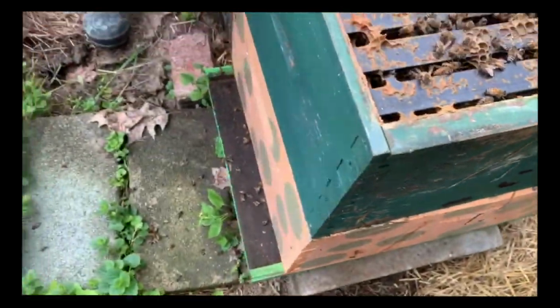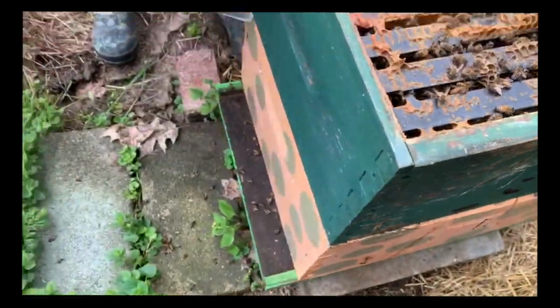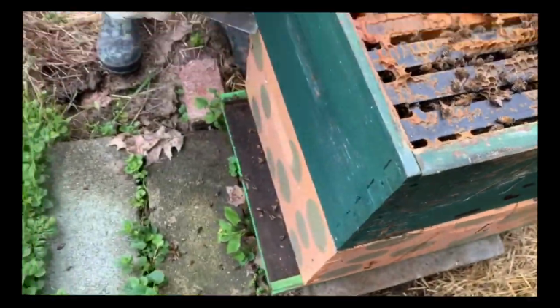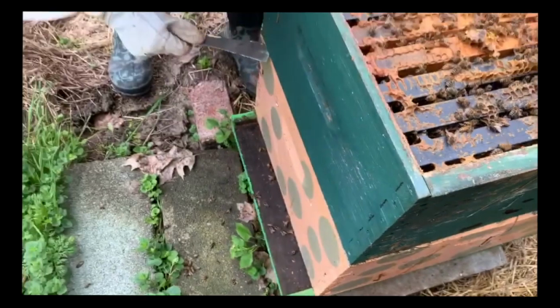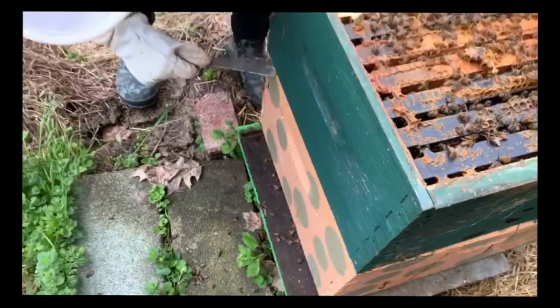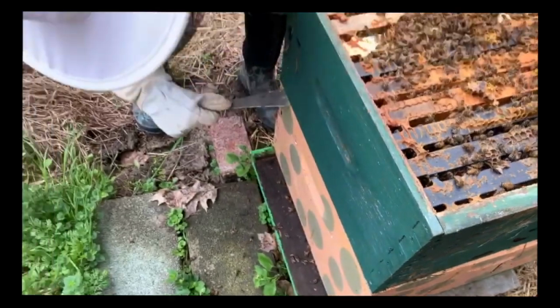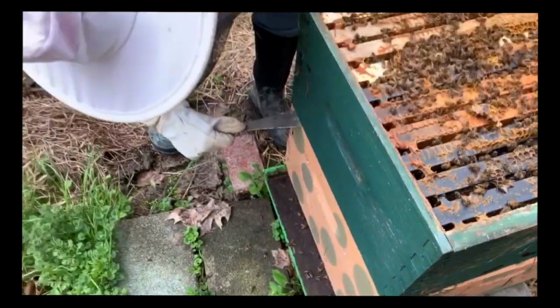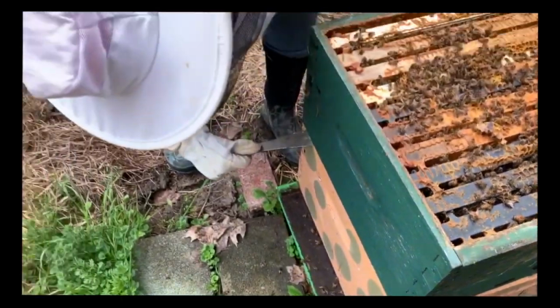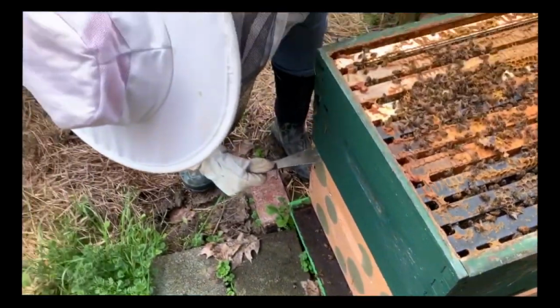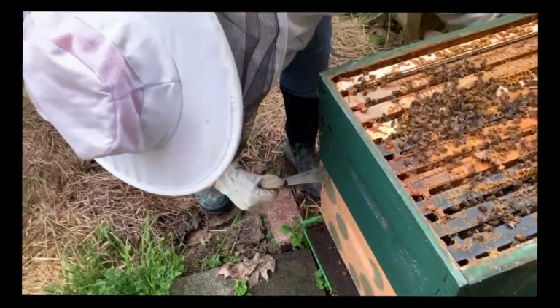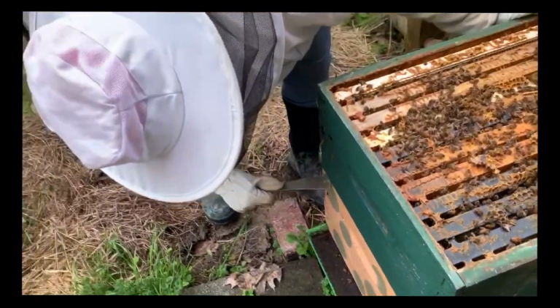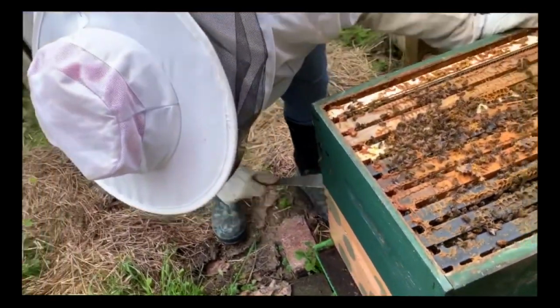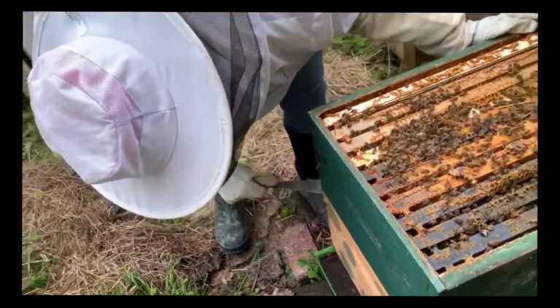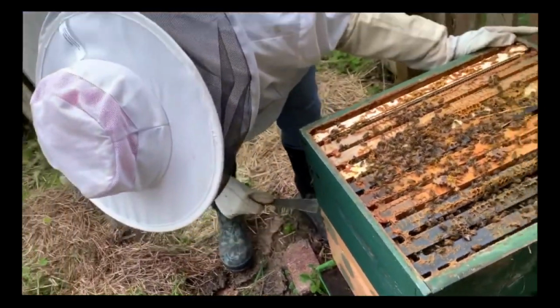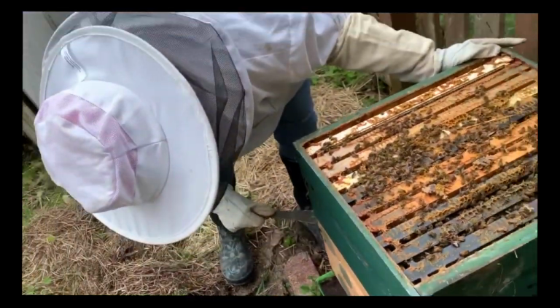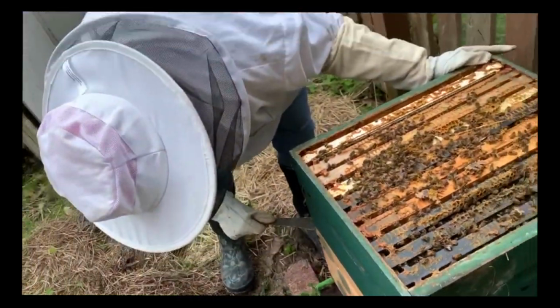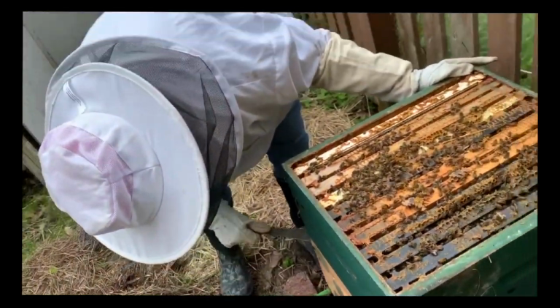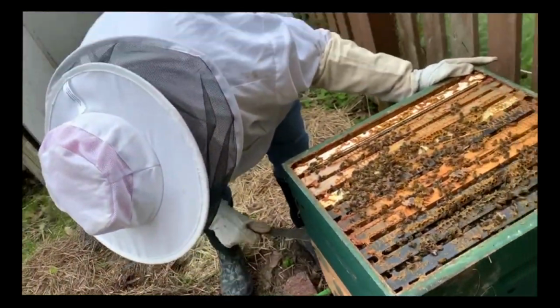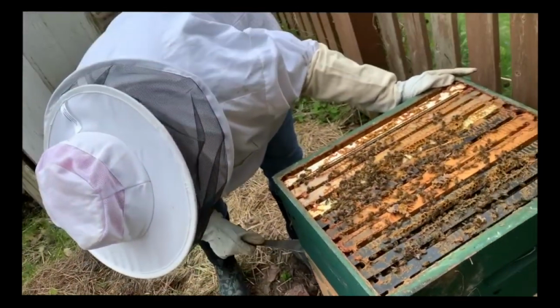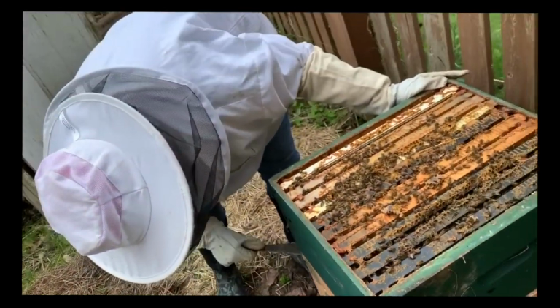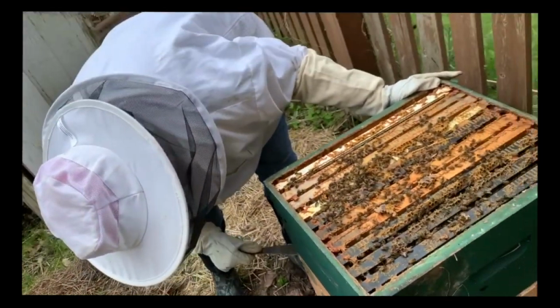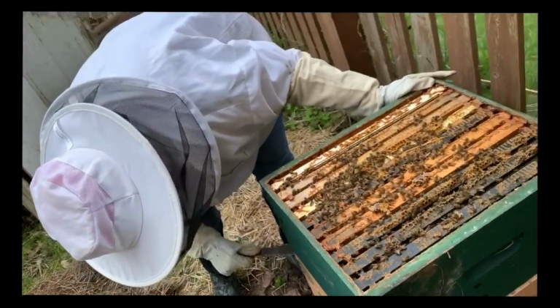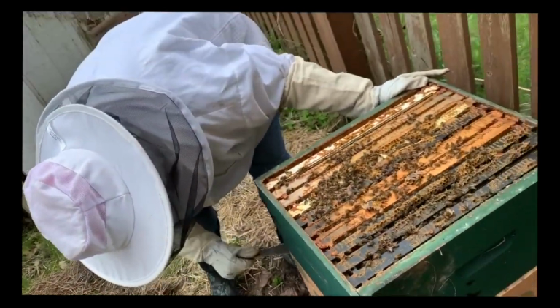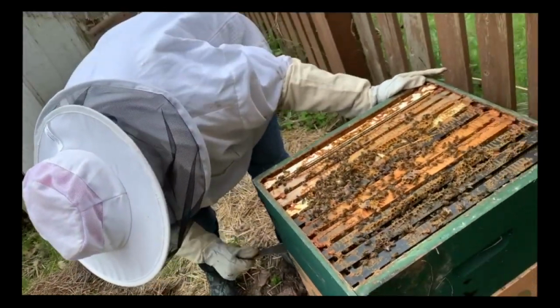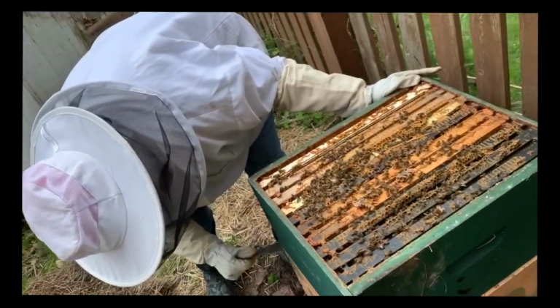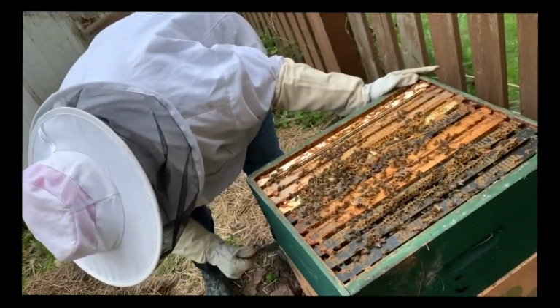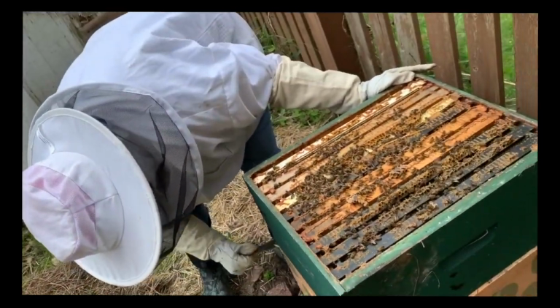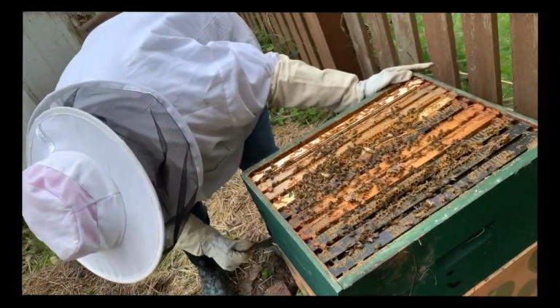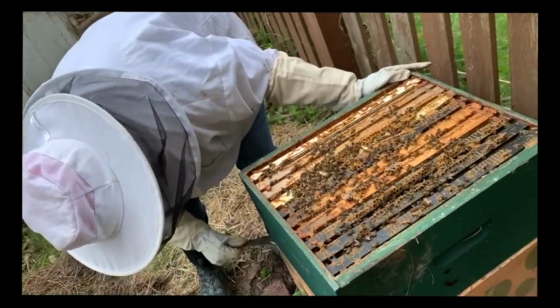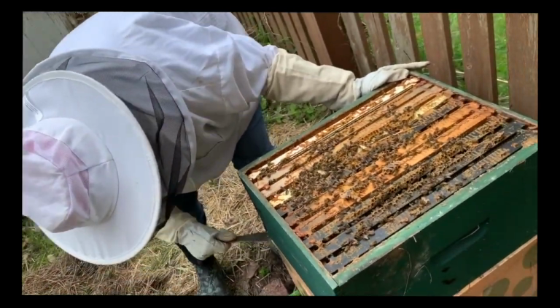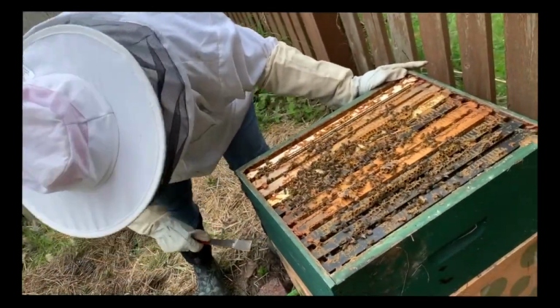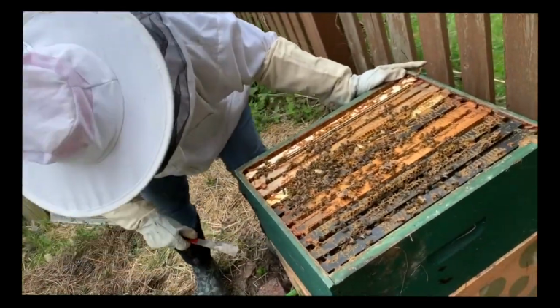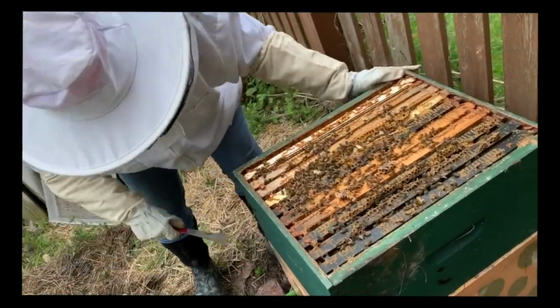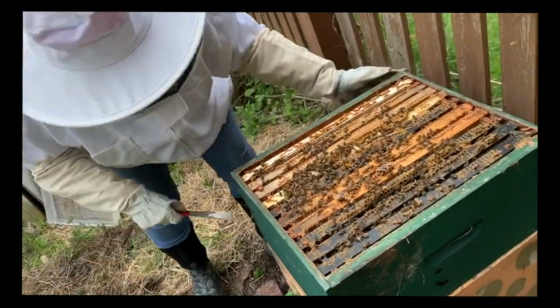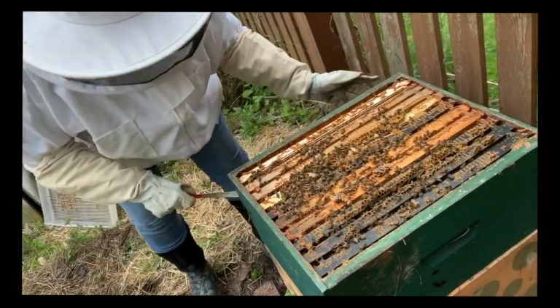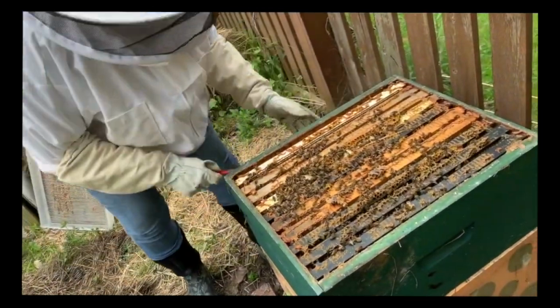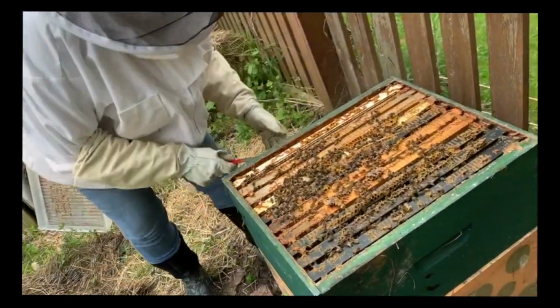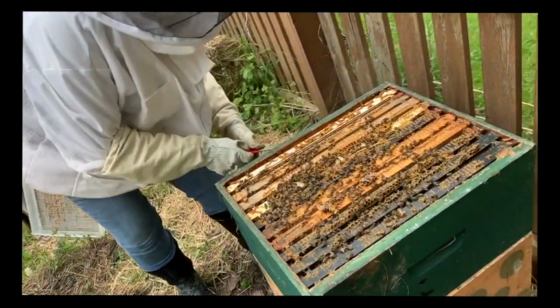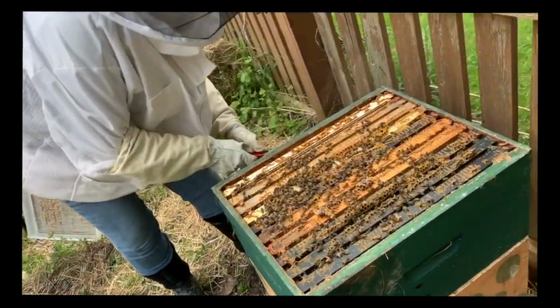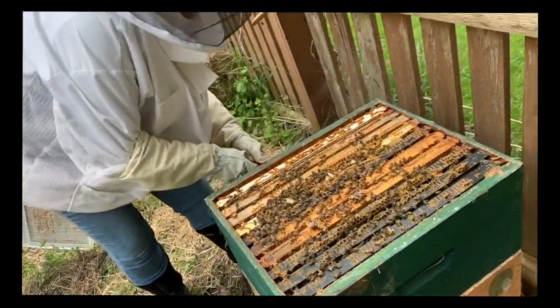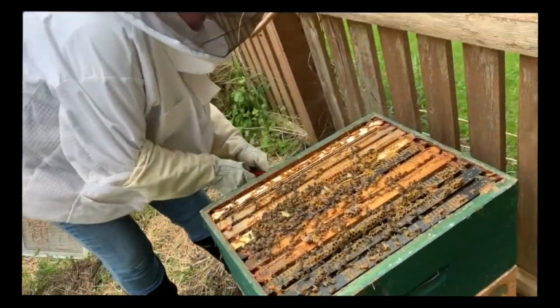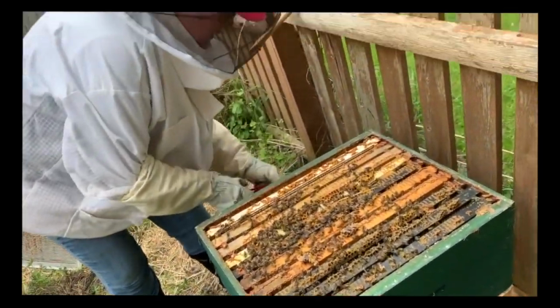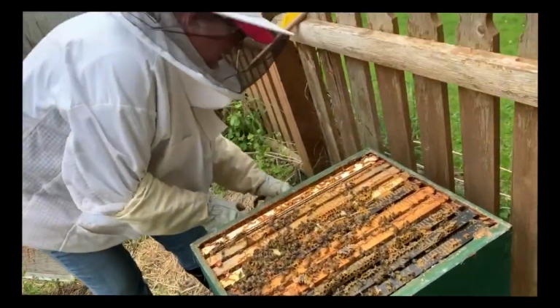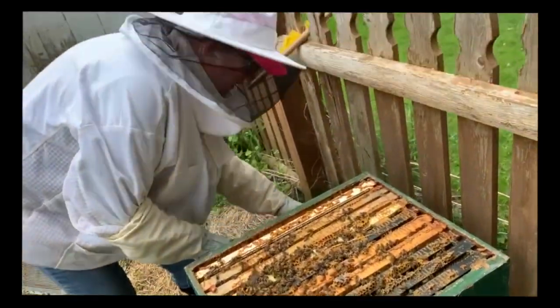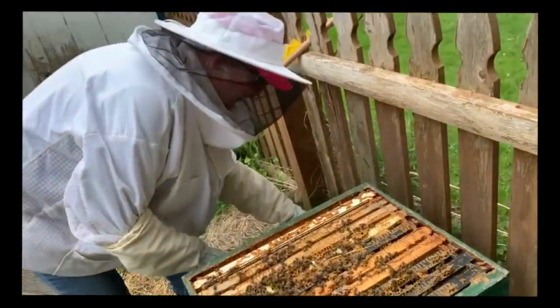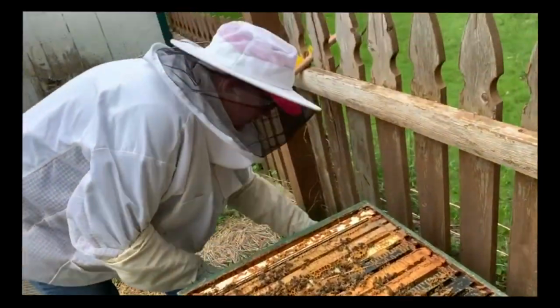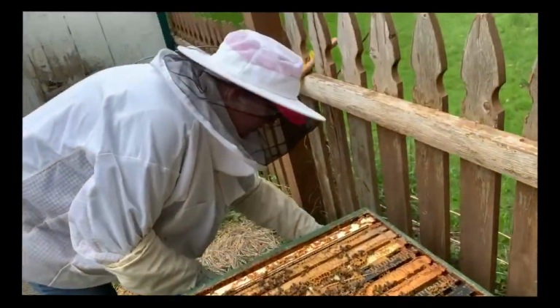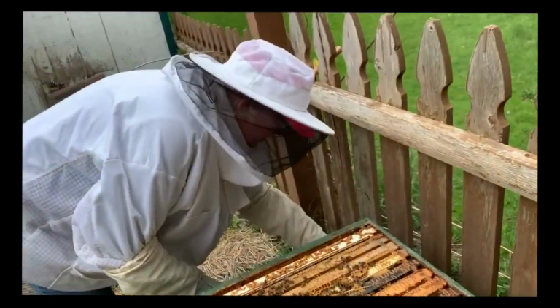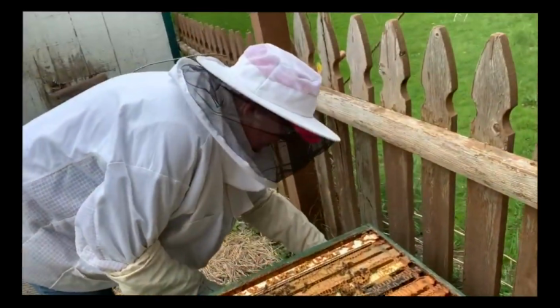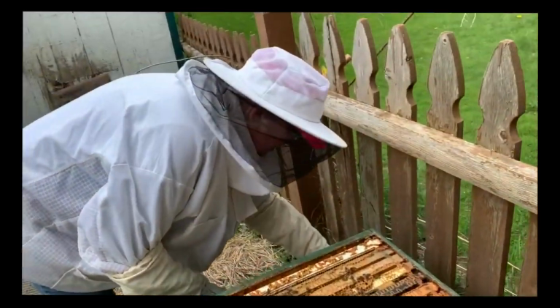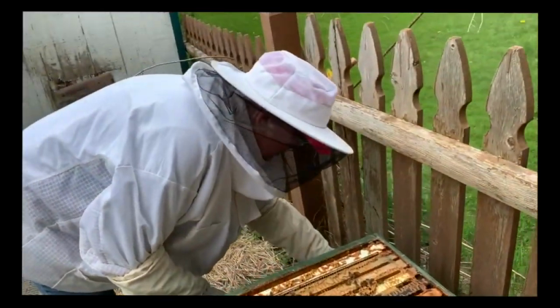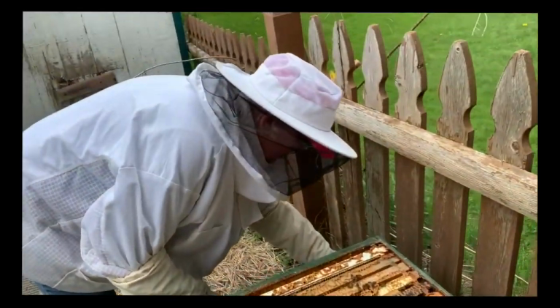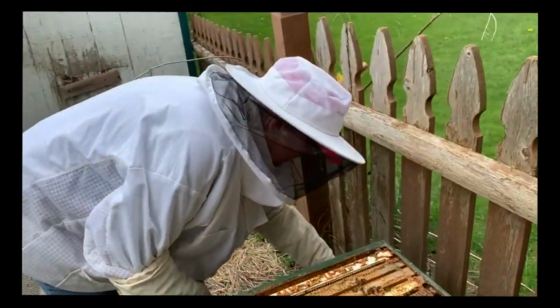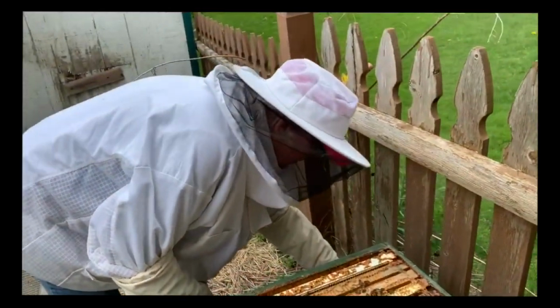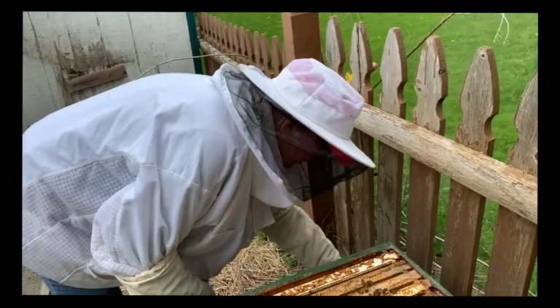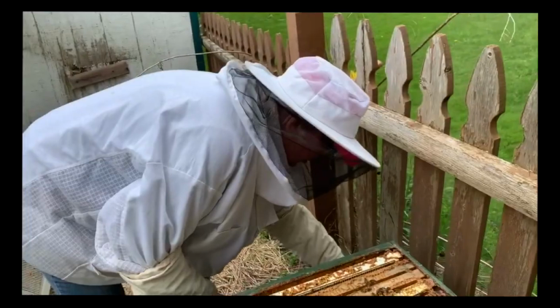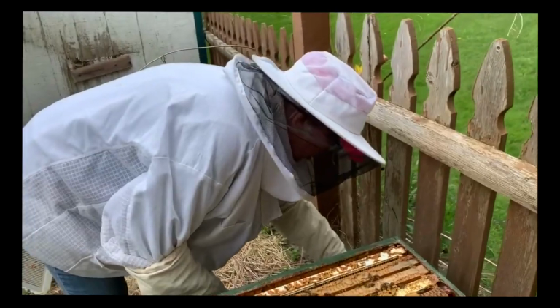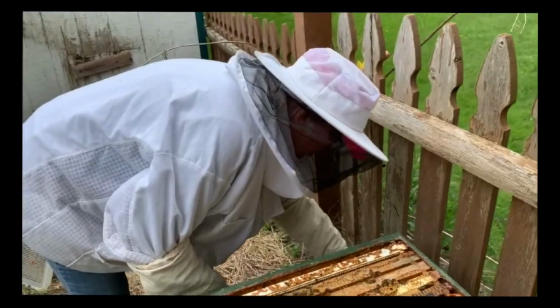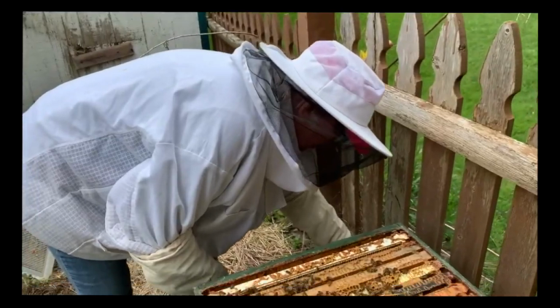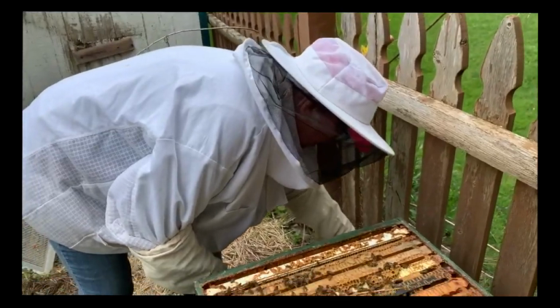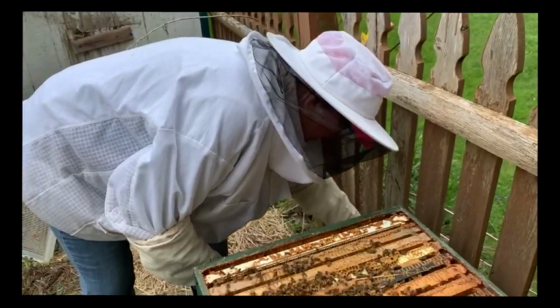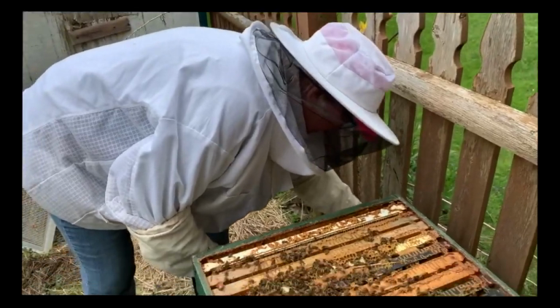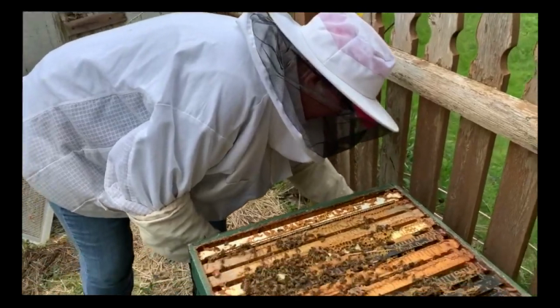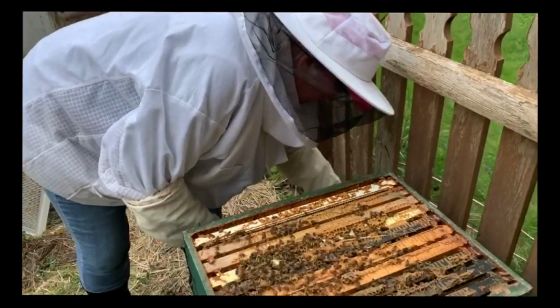You keep videotaping while I do this. You're probably going to need a hand picking that up.